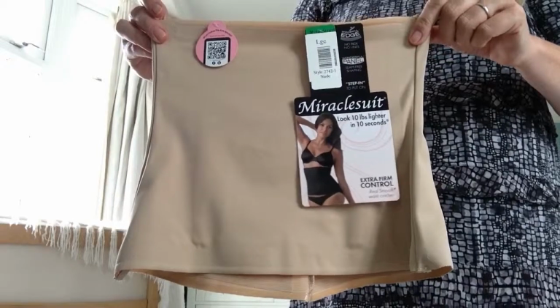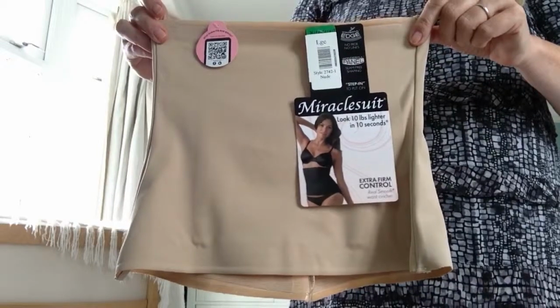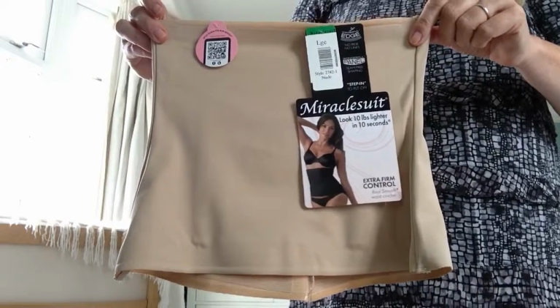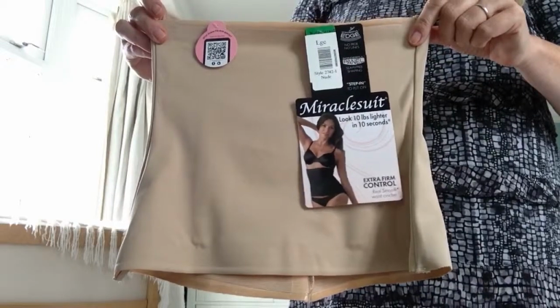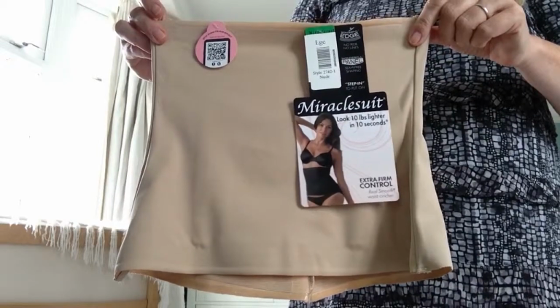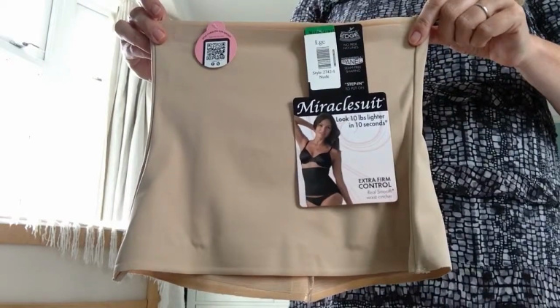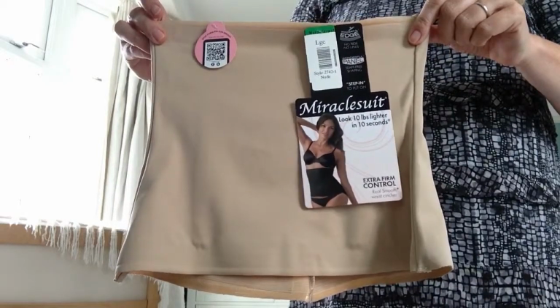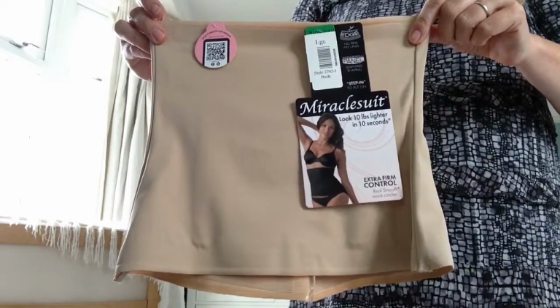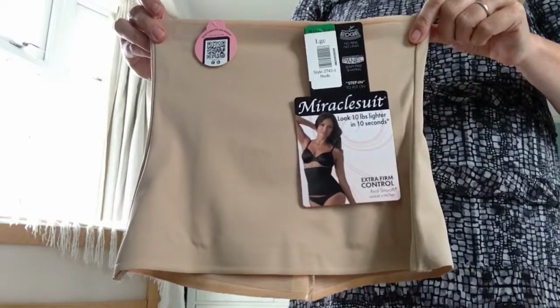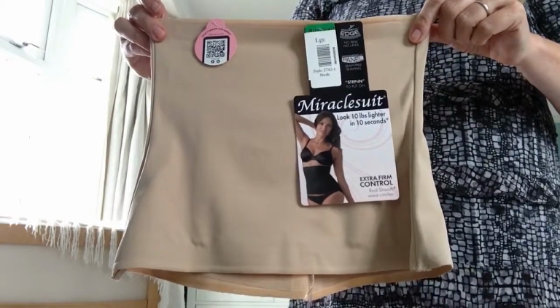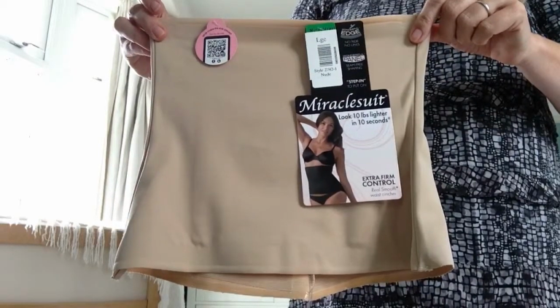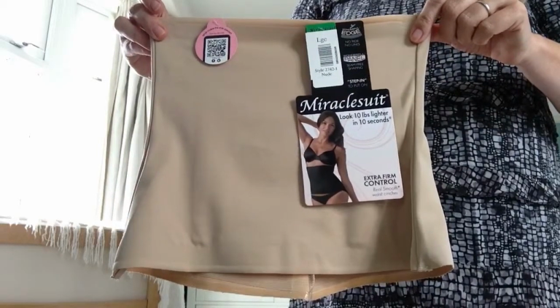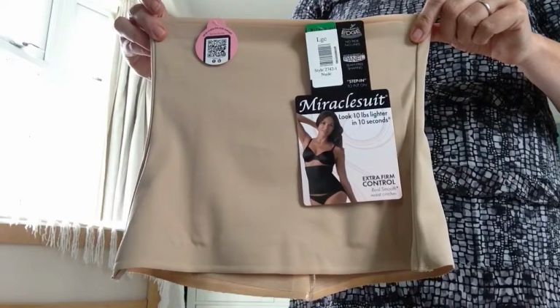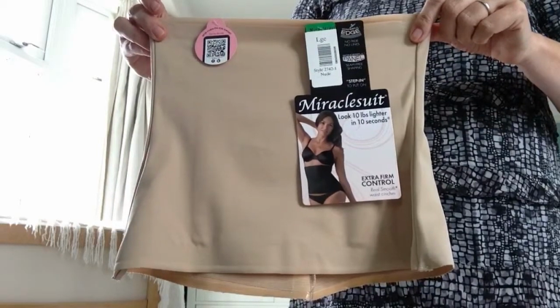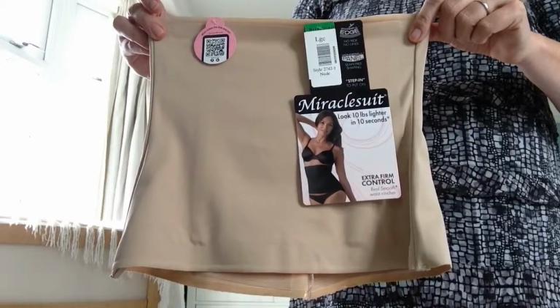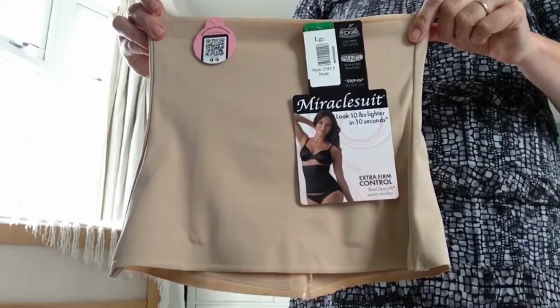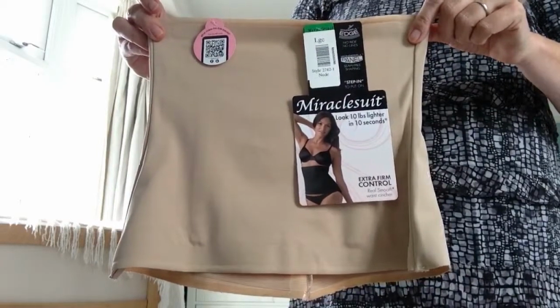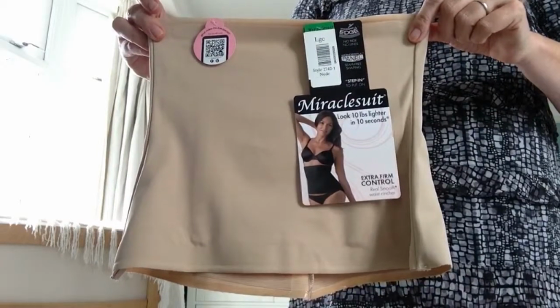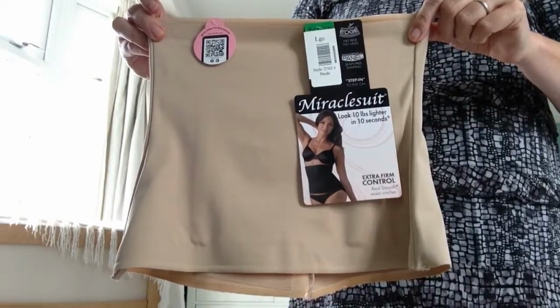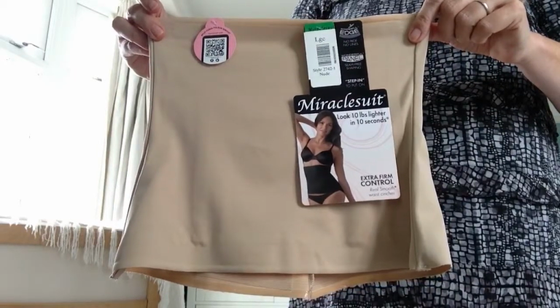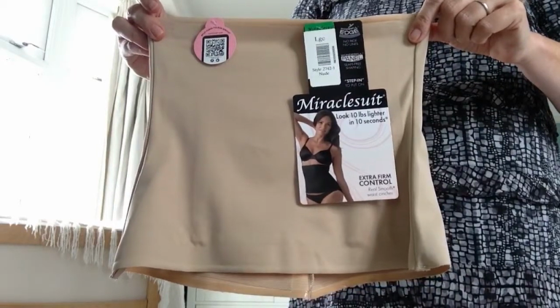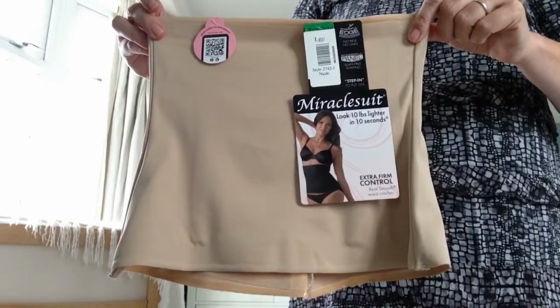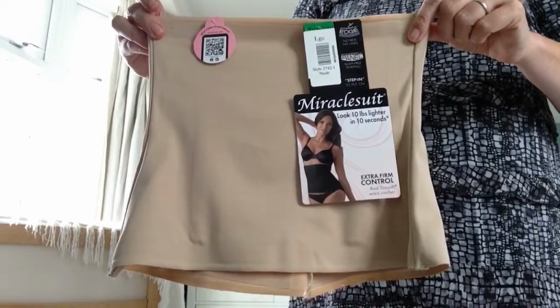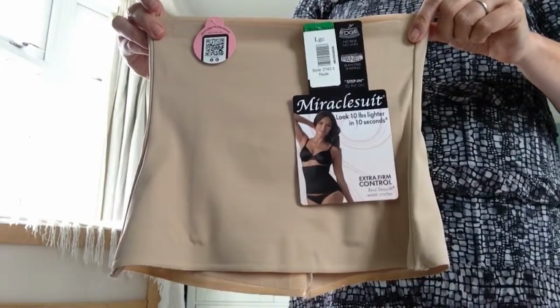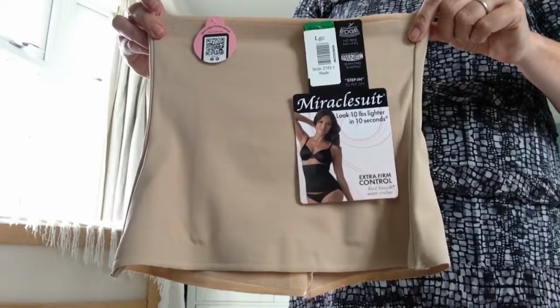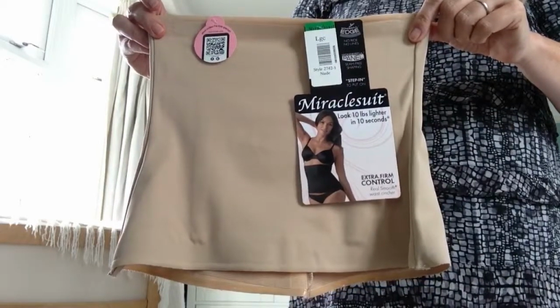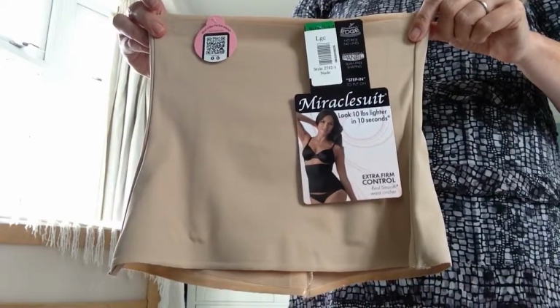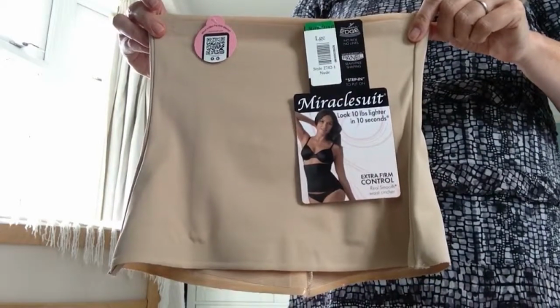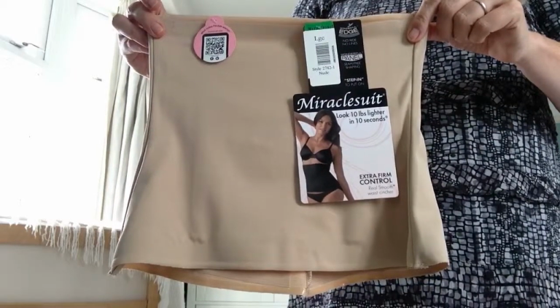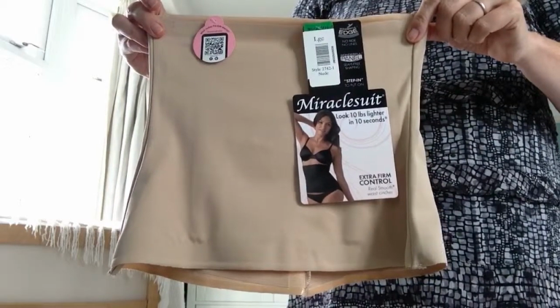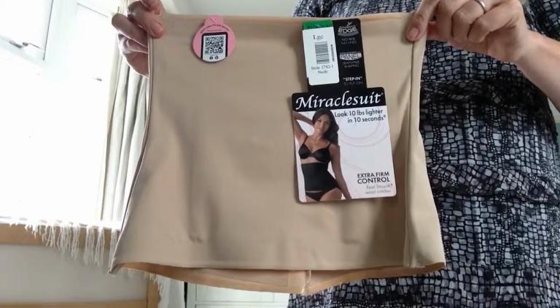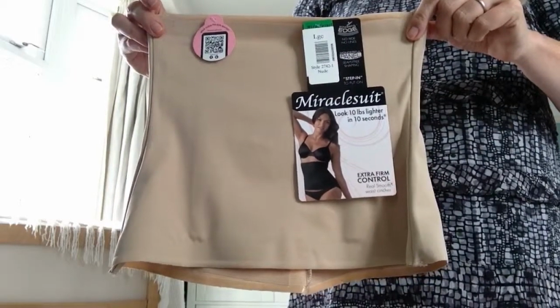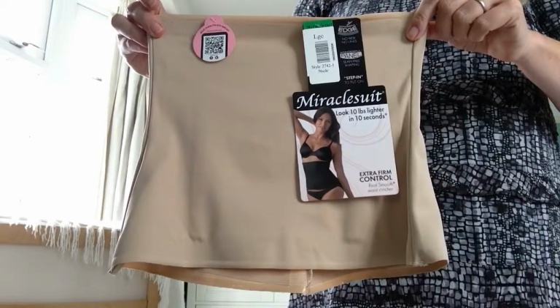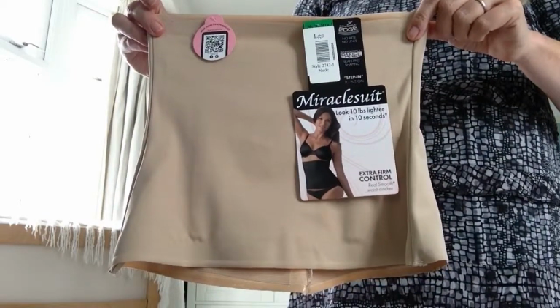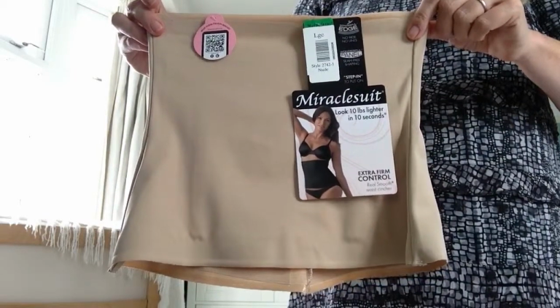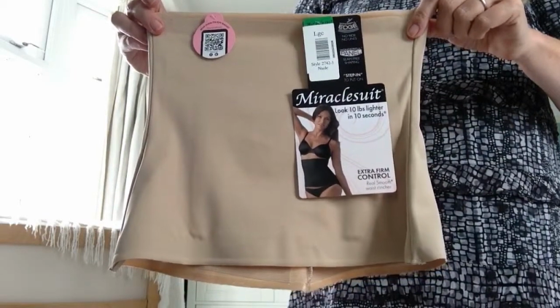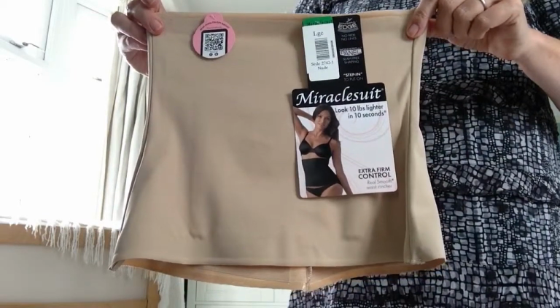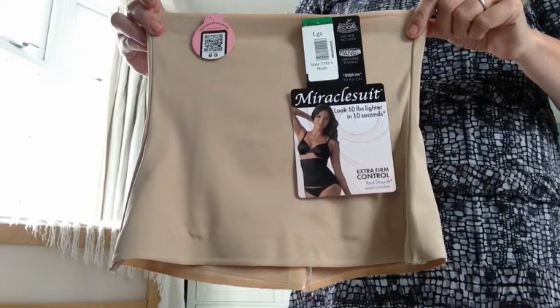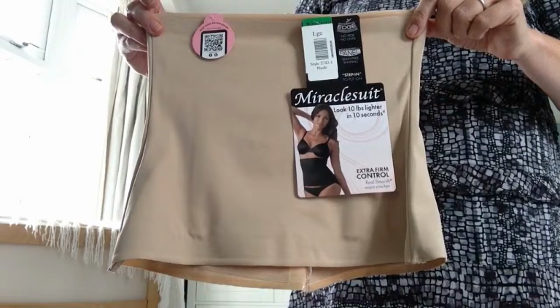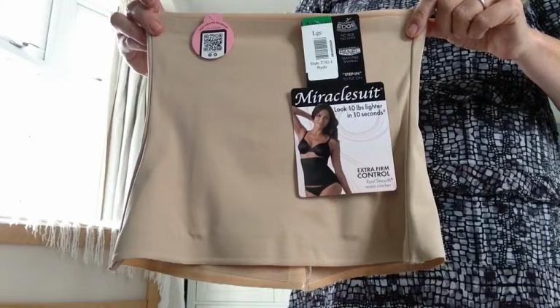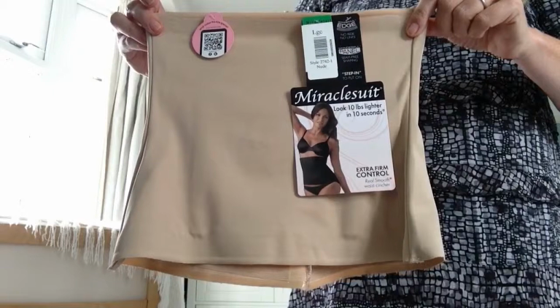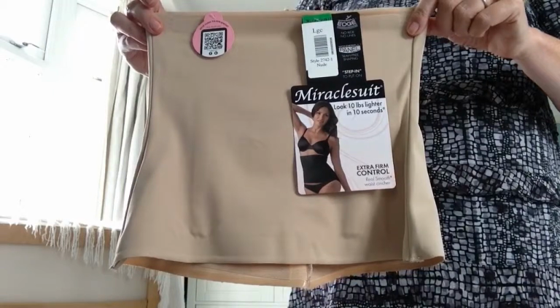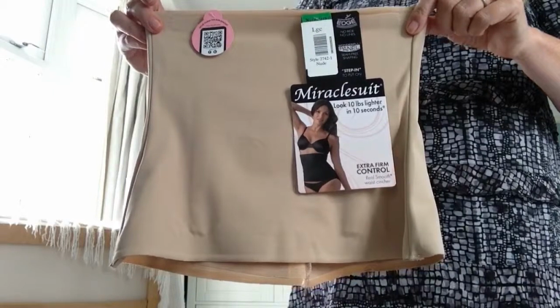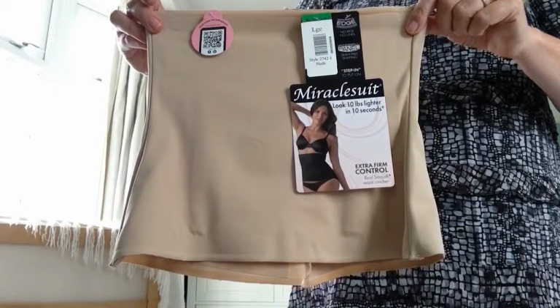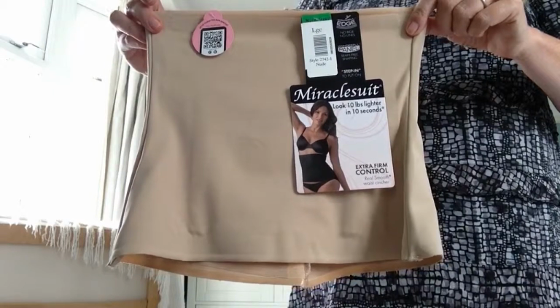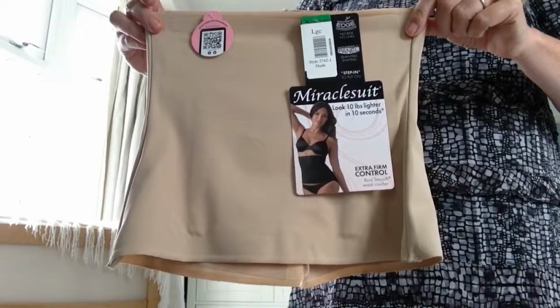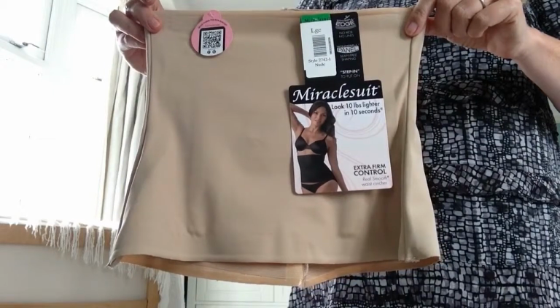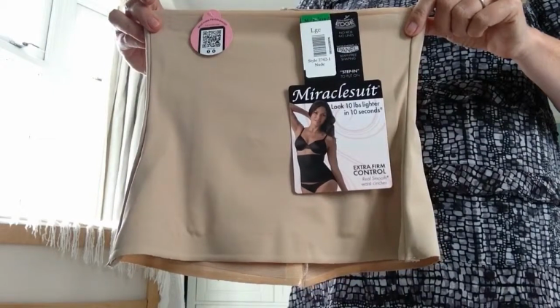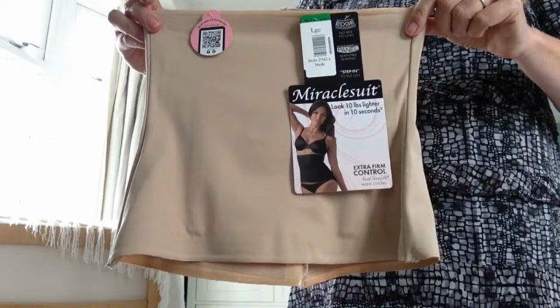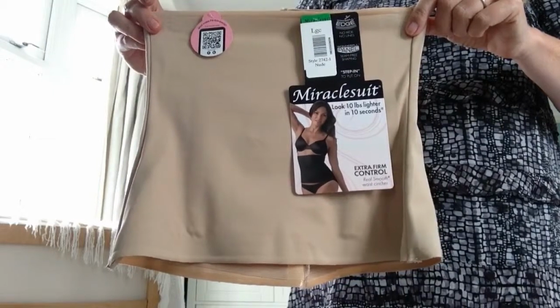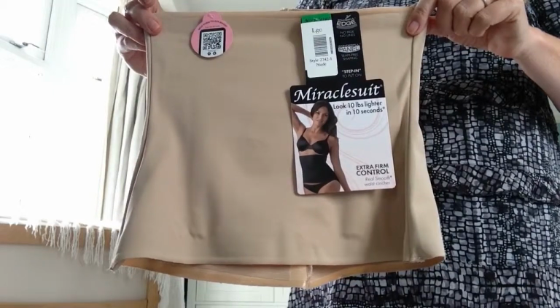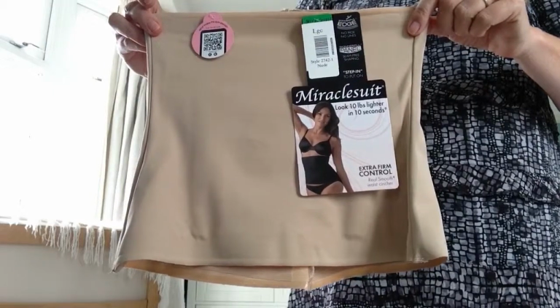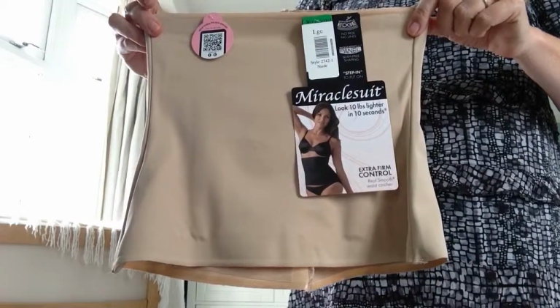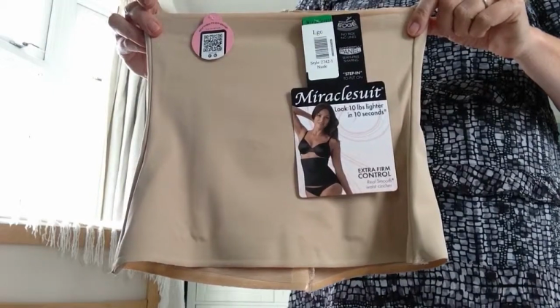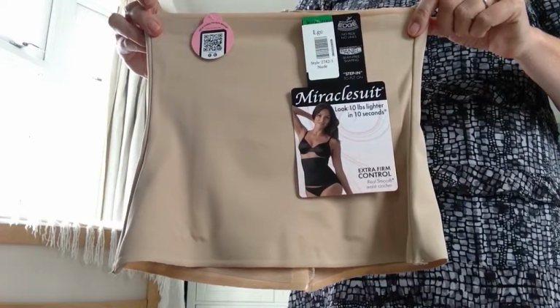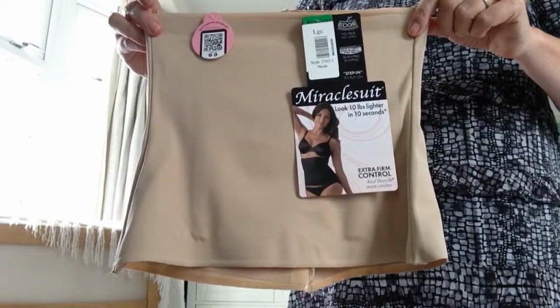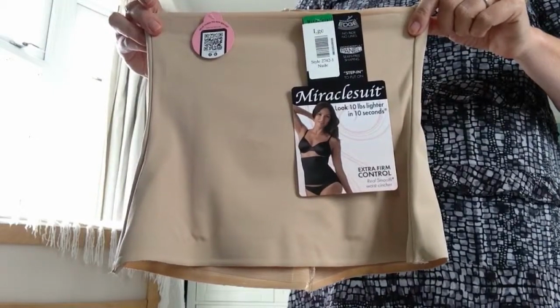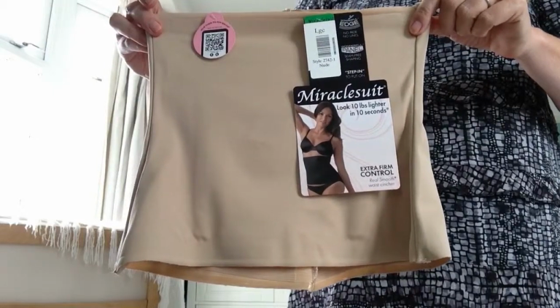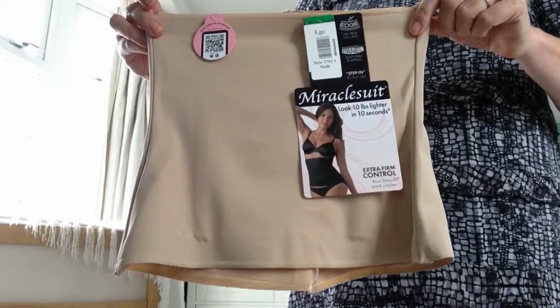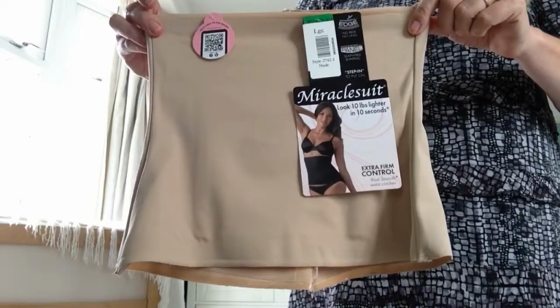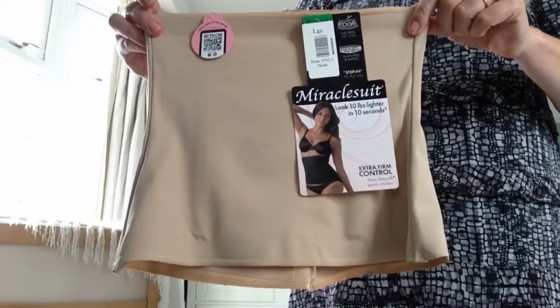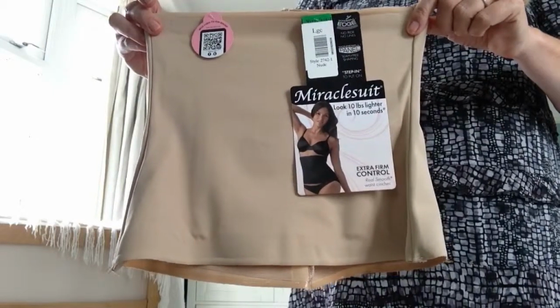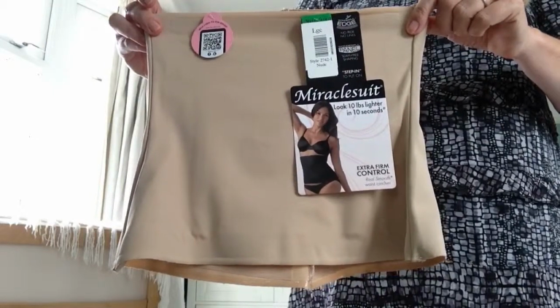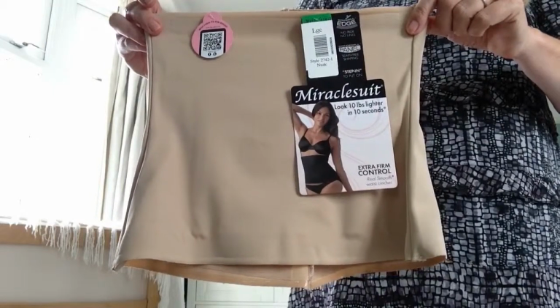Hi there, this is Miranda from Shapewear Guru and I'm looking at the Miracle Suit Real Smooth Step-in Waist Cincher.